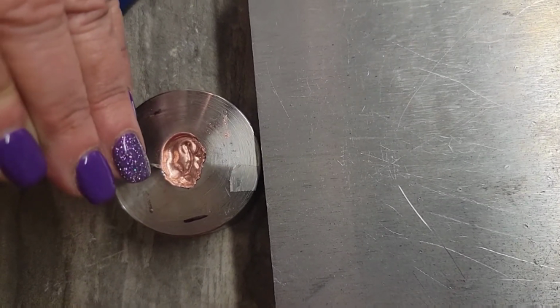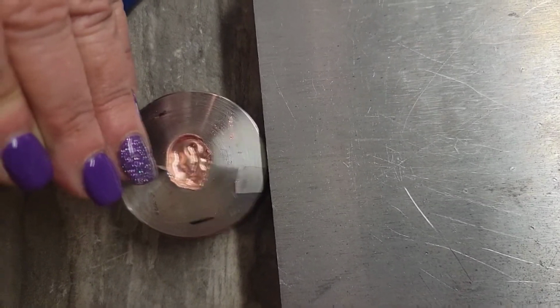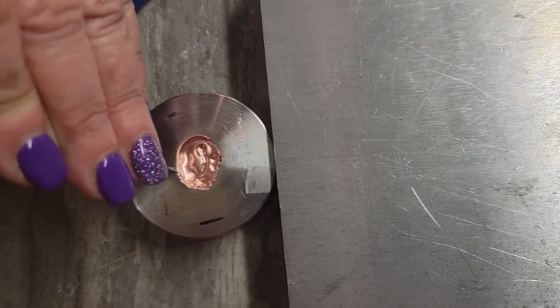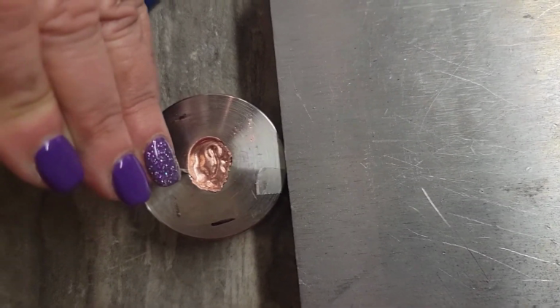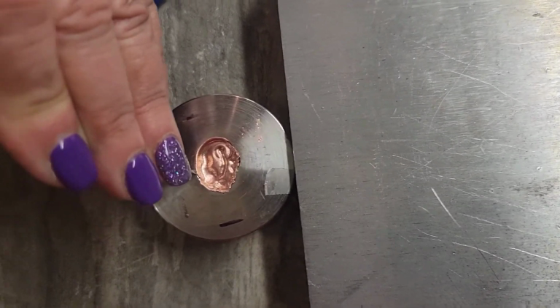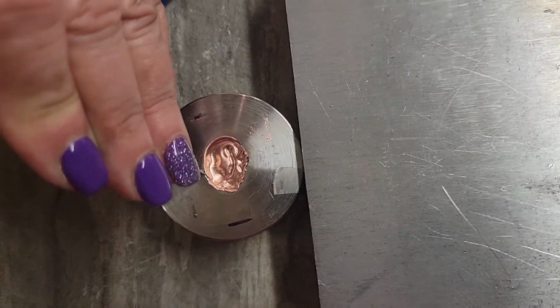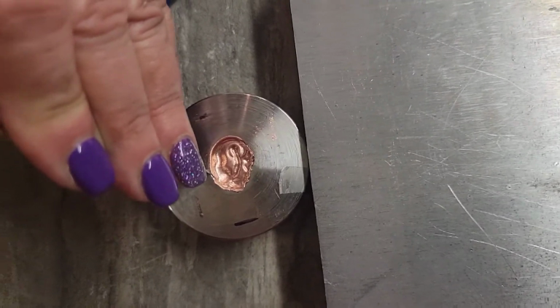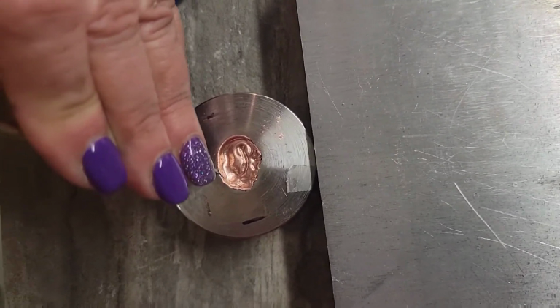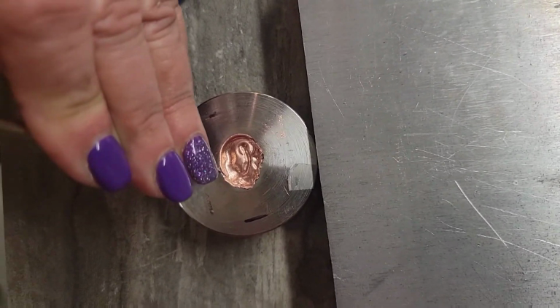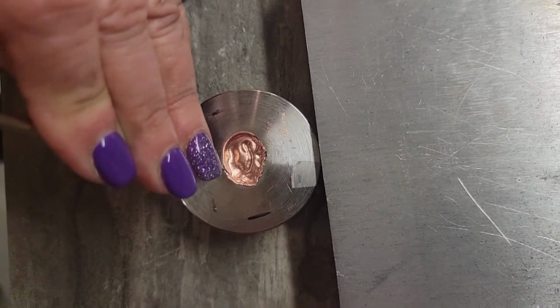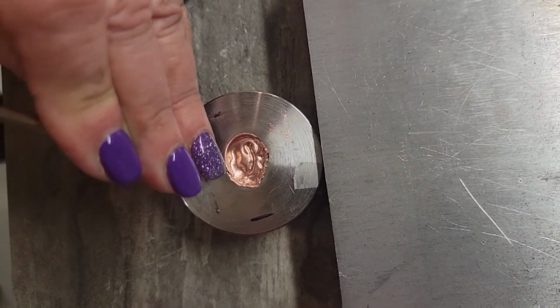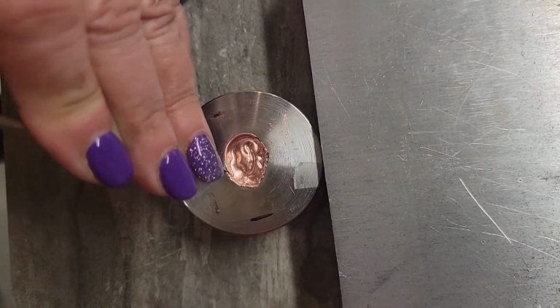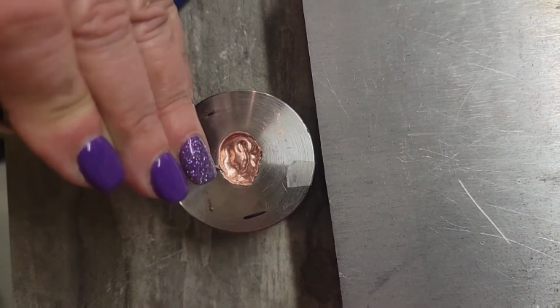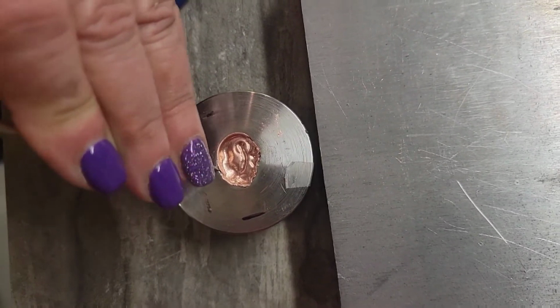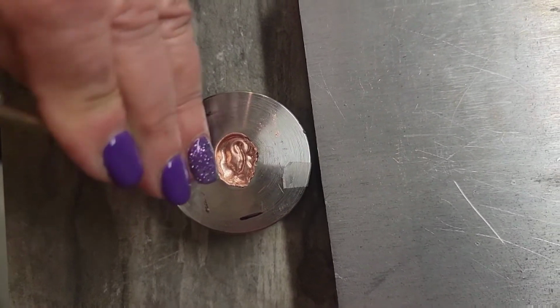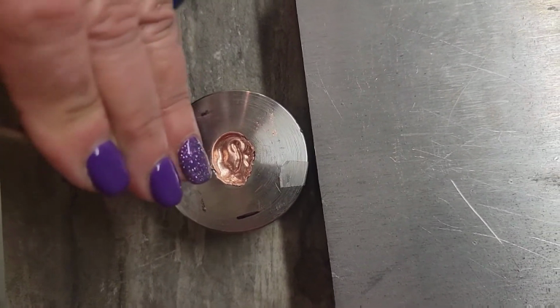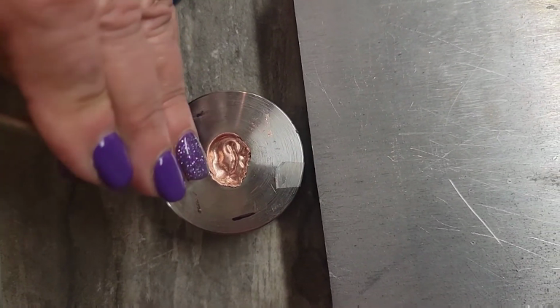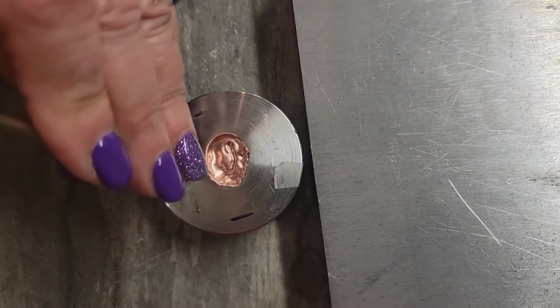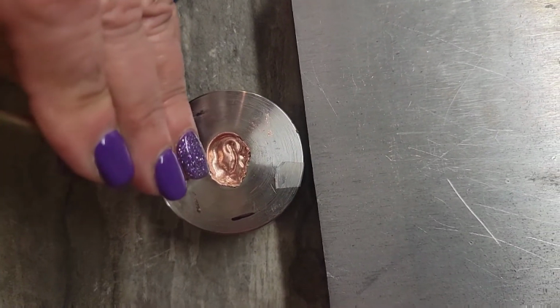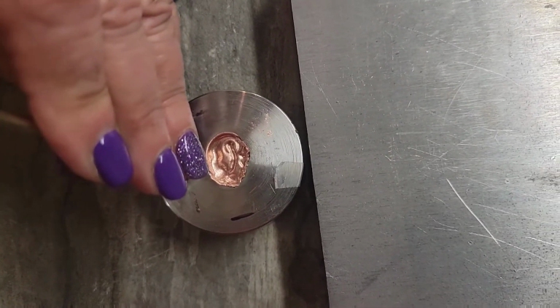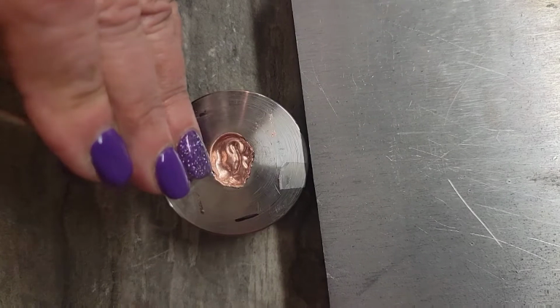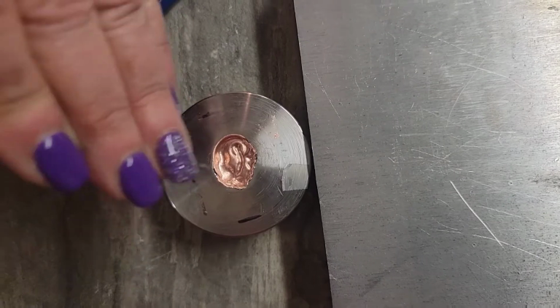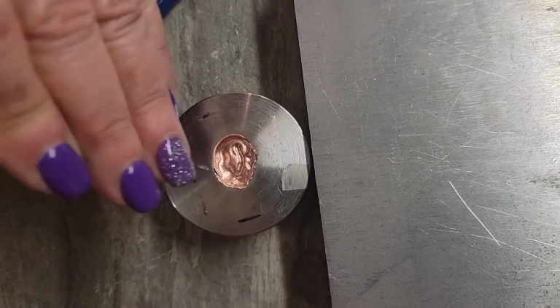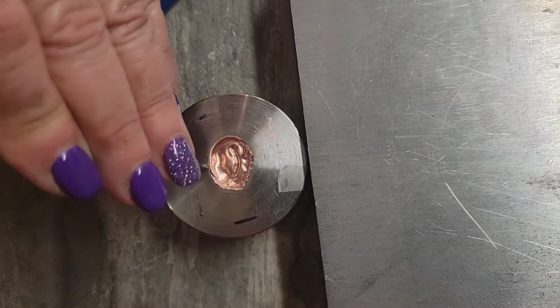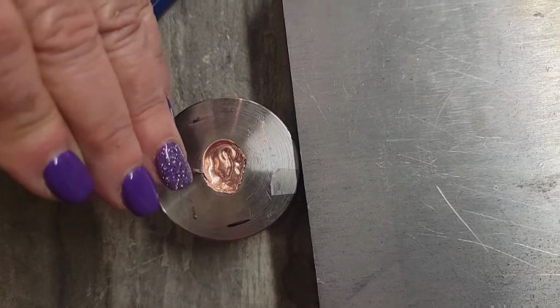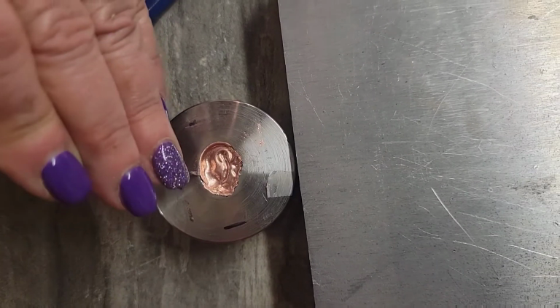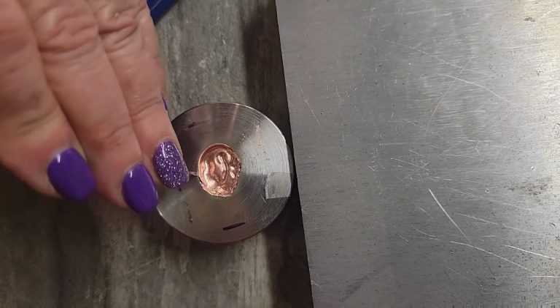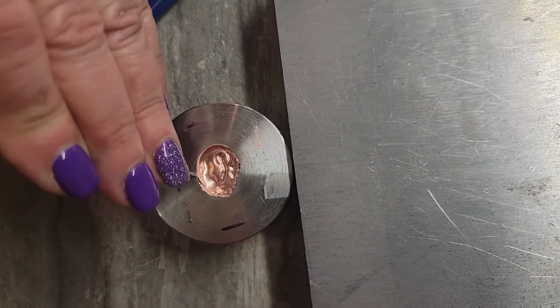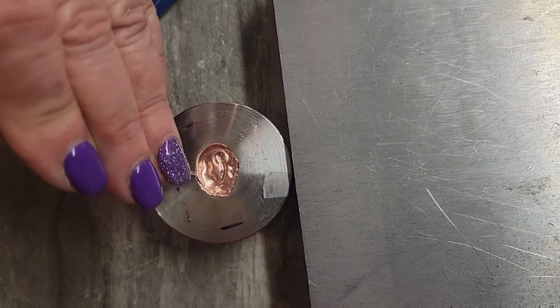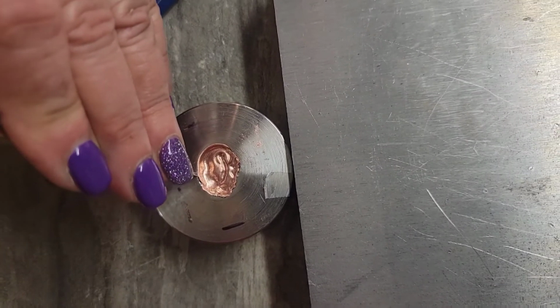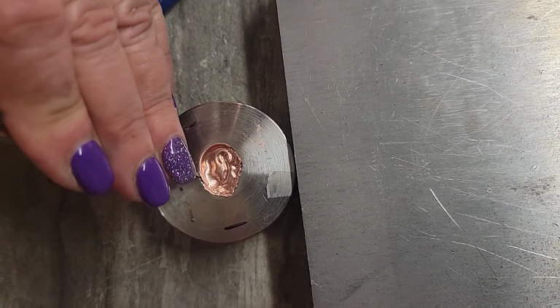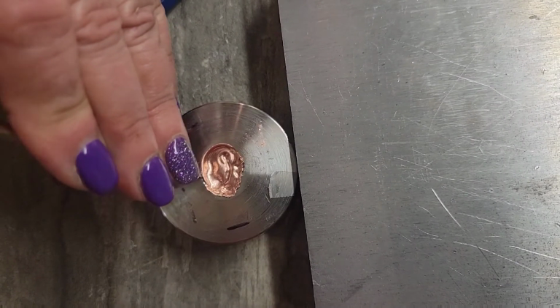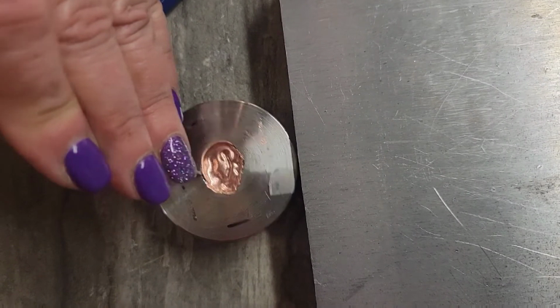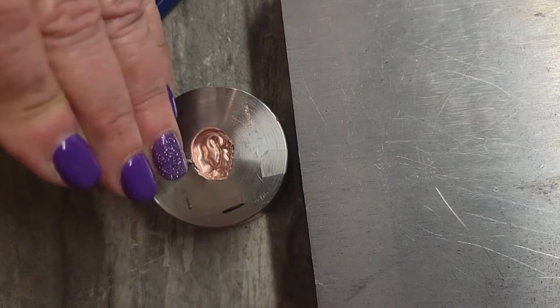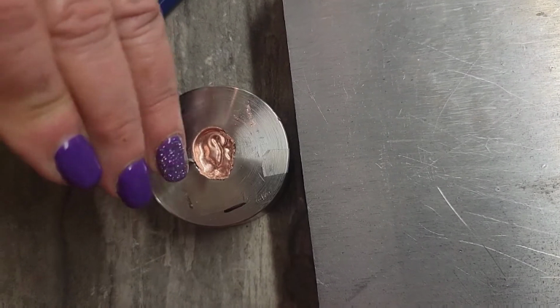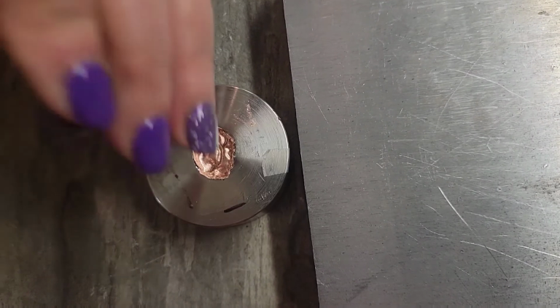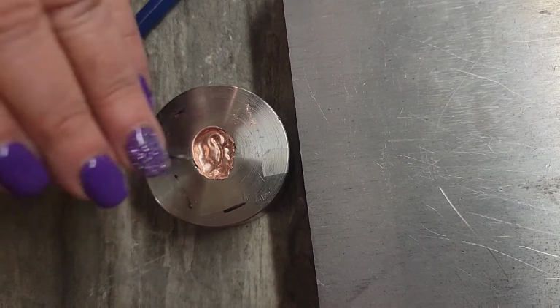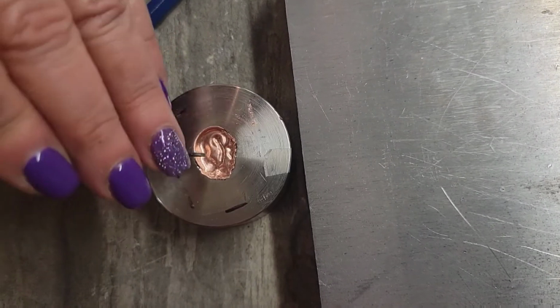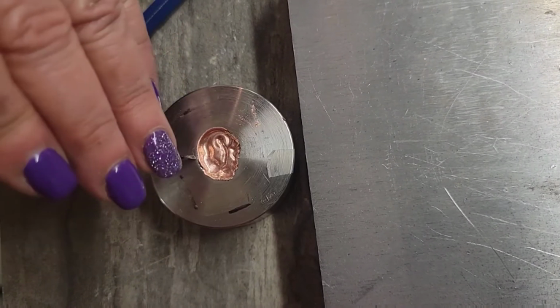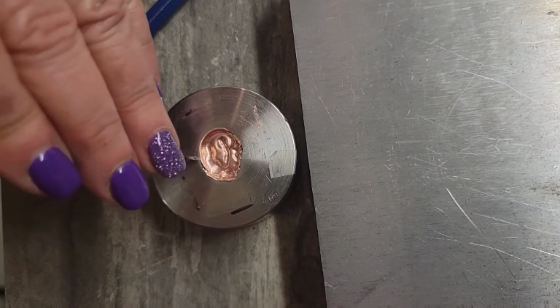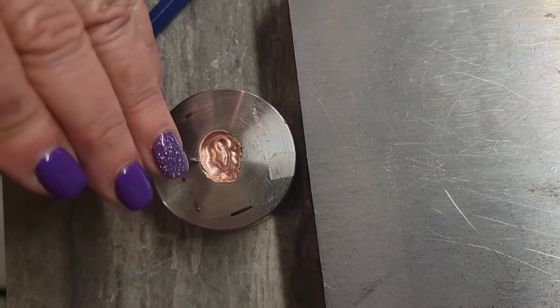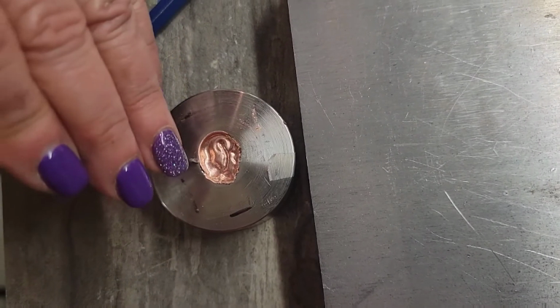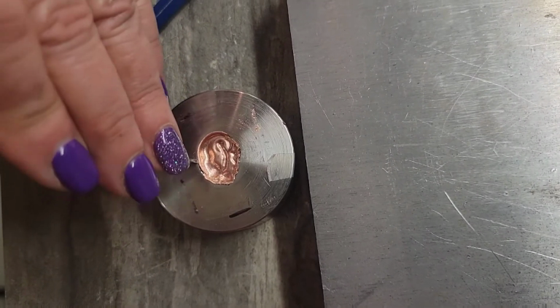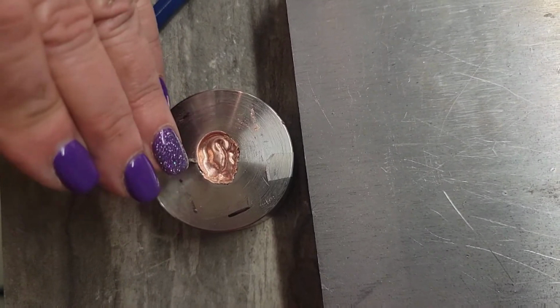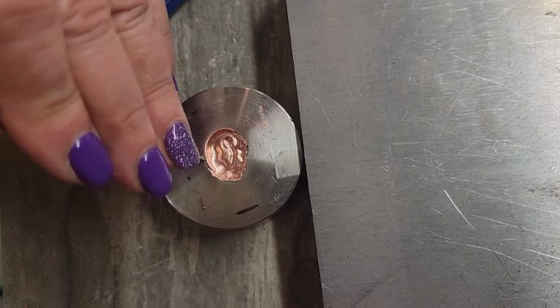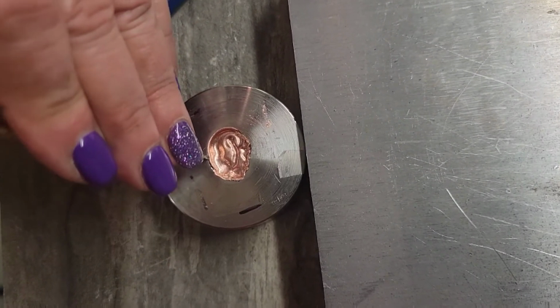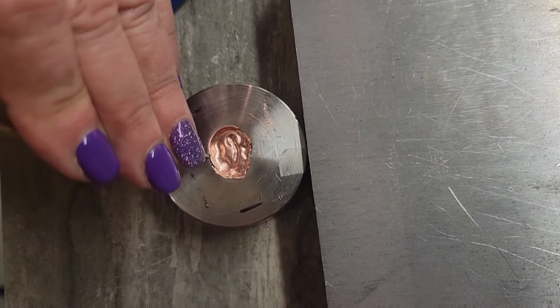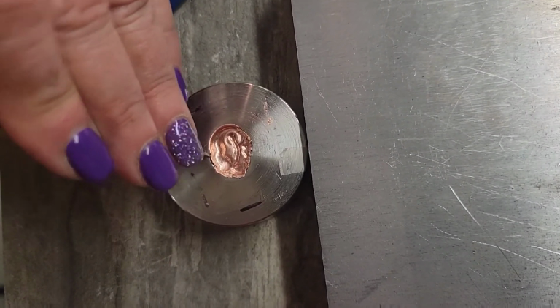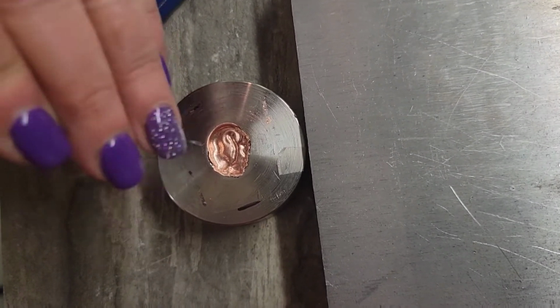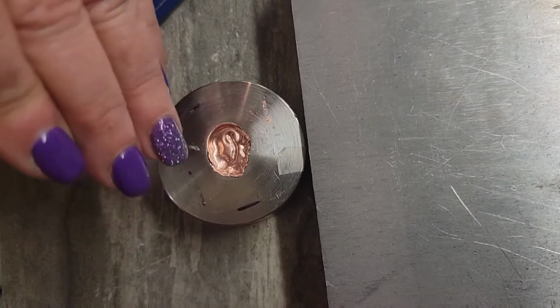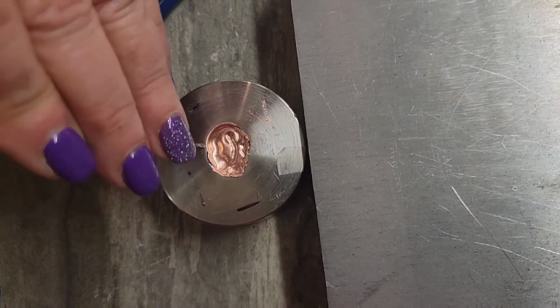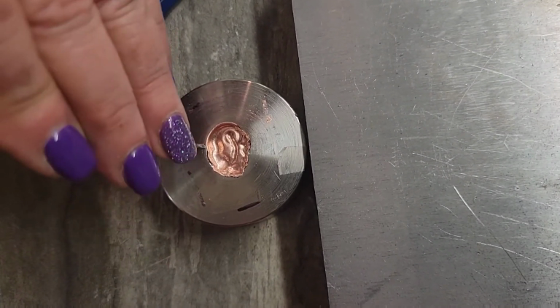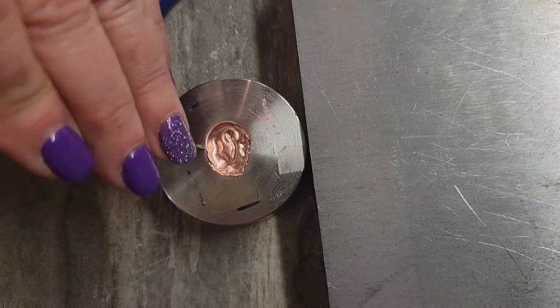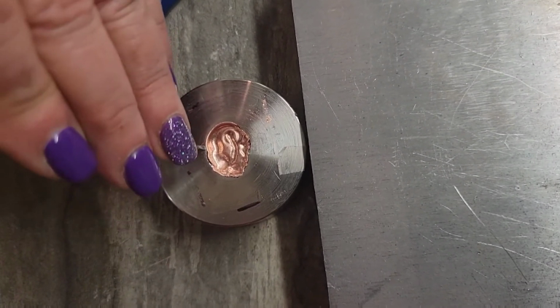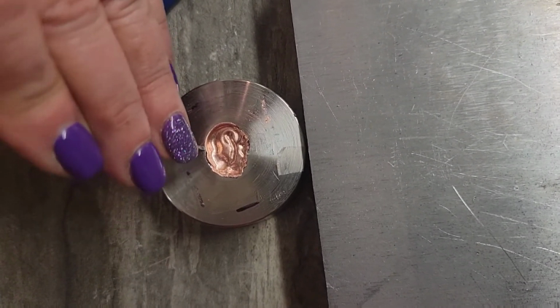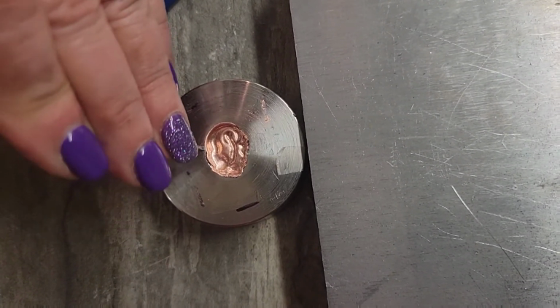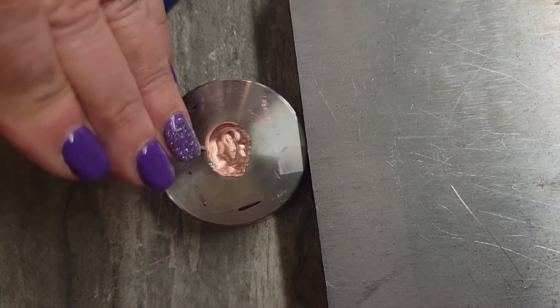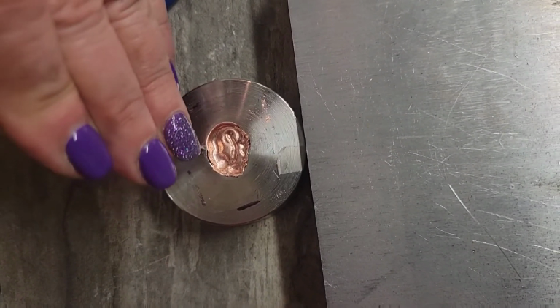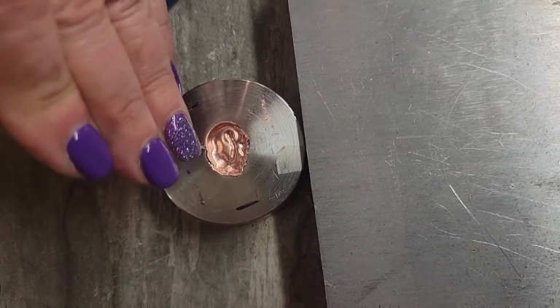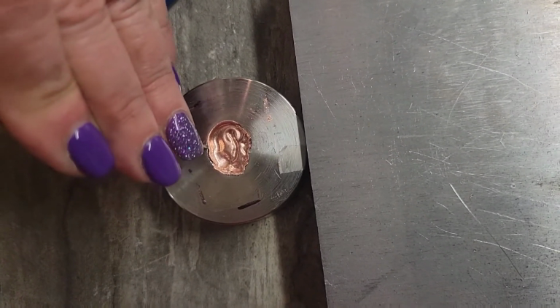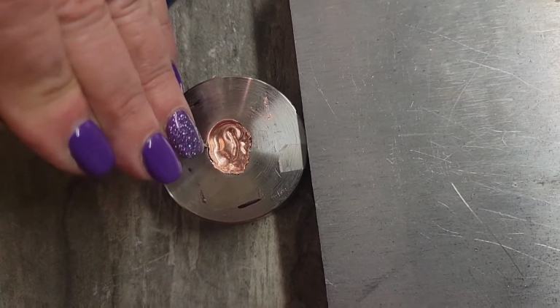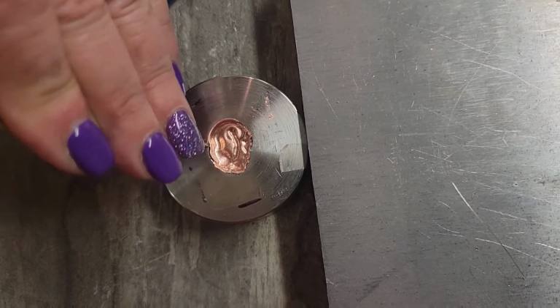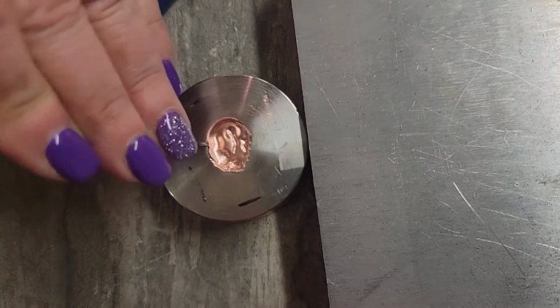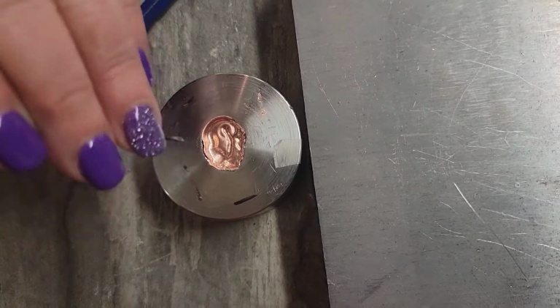I'm just going all around just a little bit at a time, just prying the edge away from the impression die.